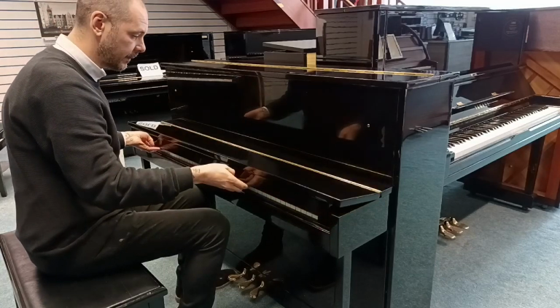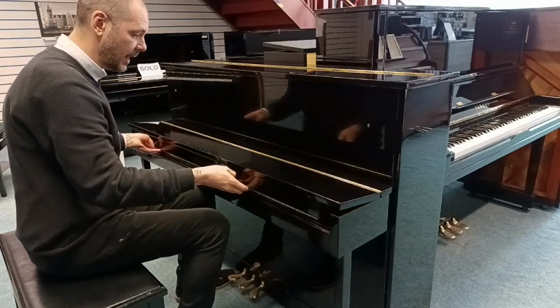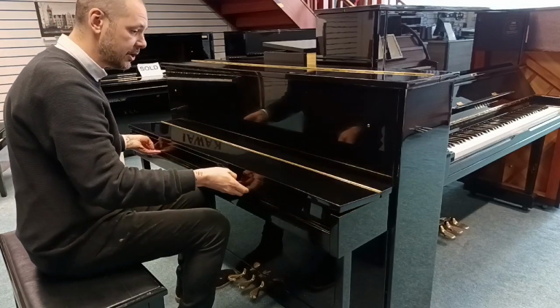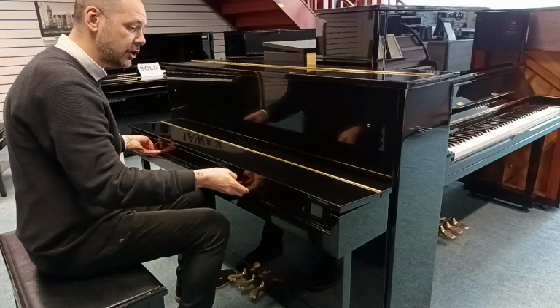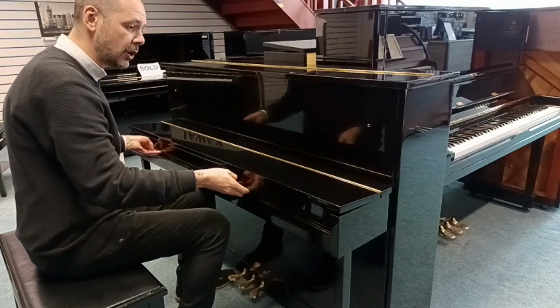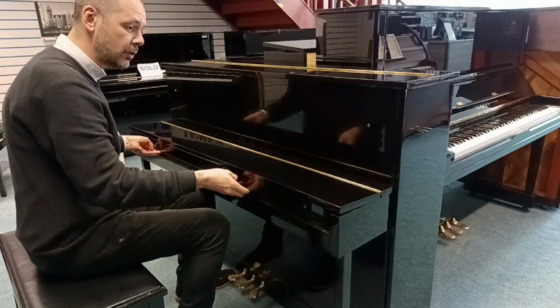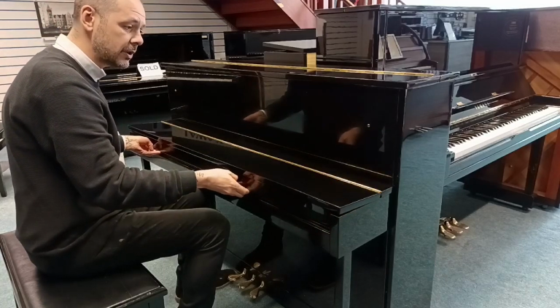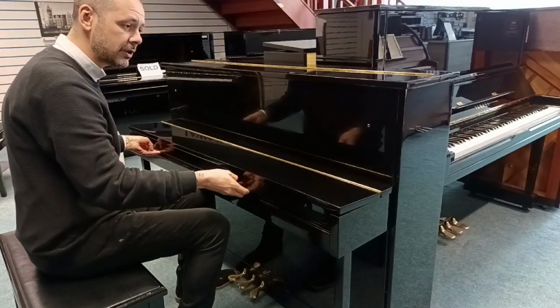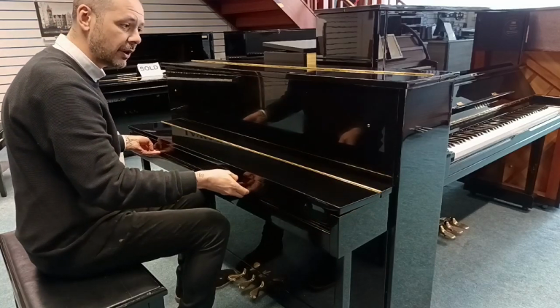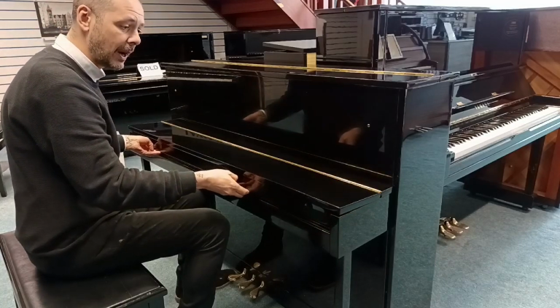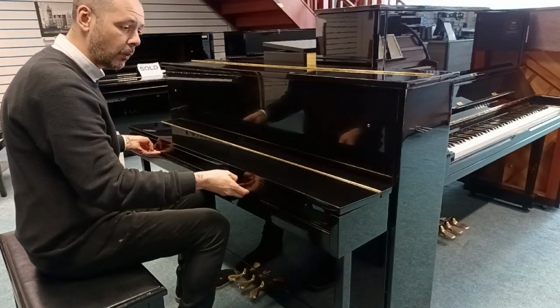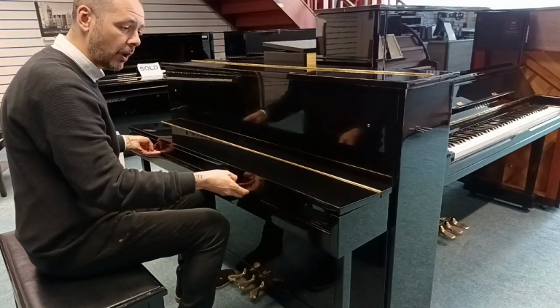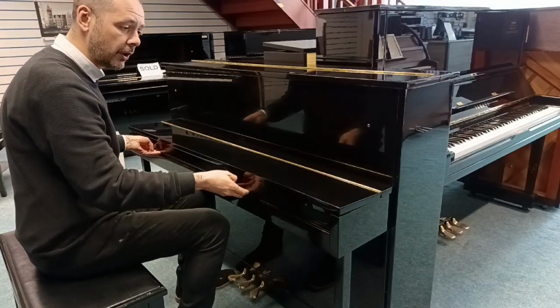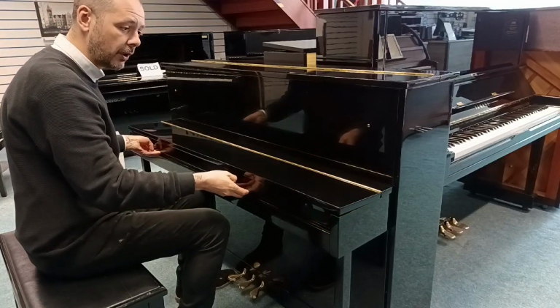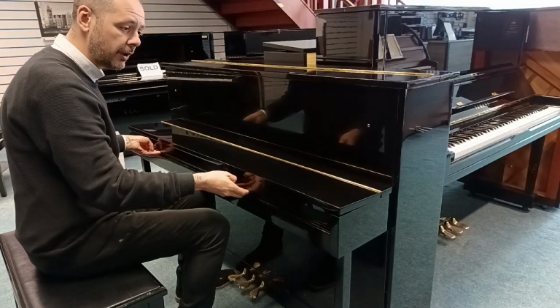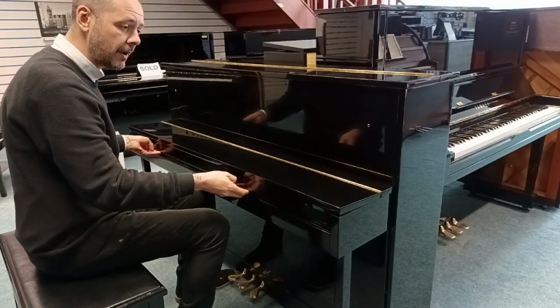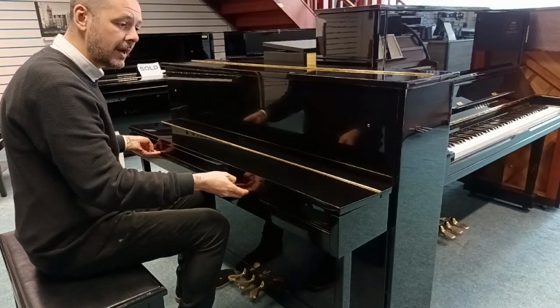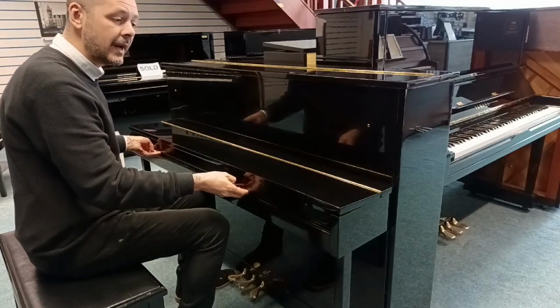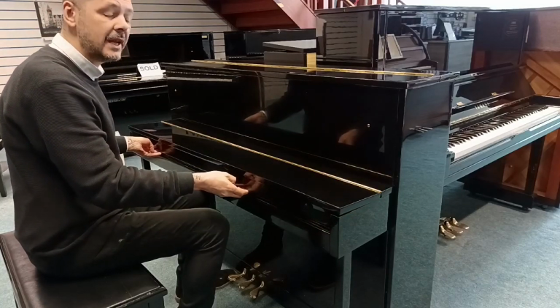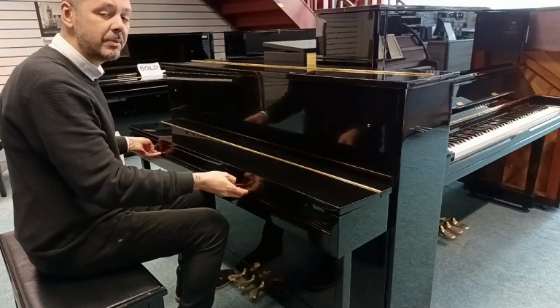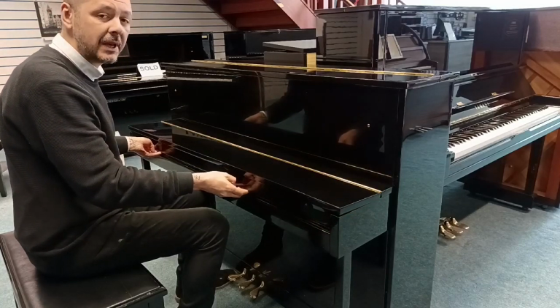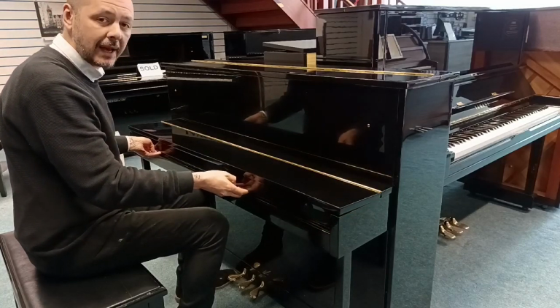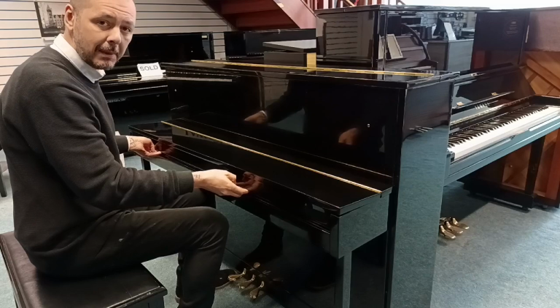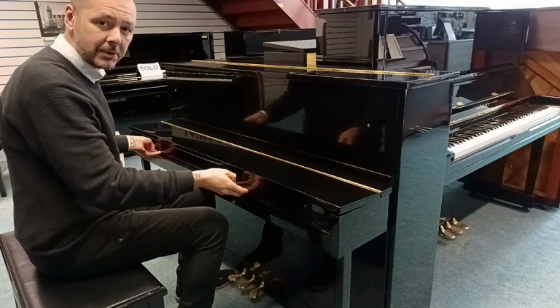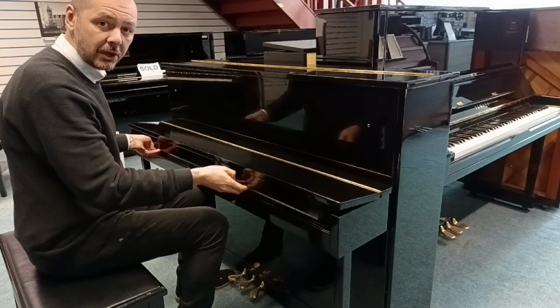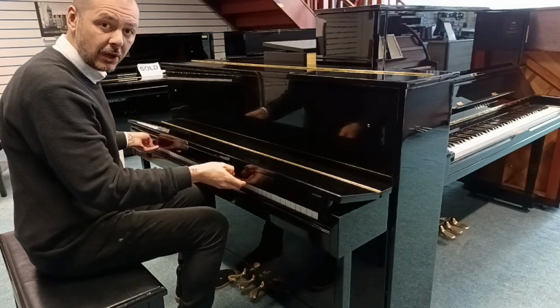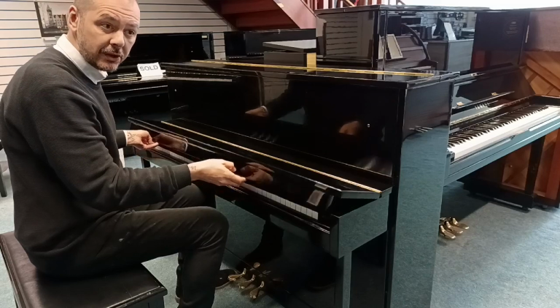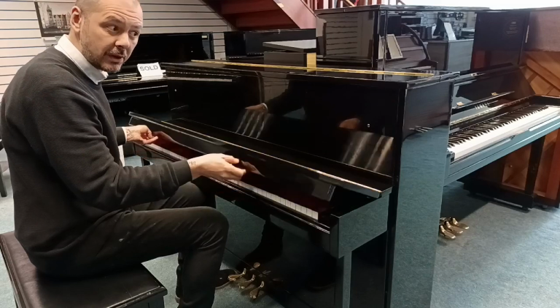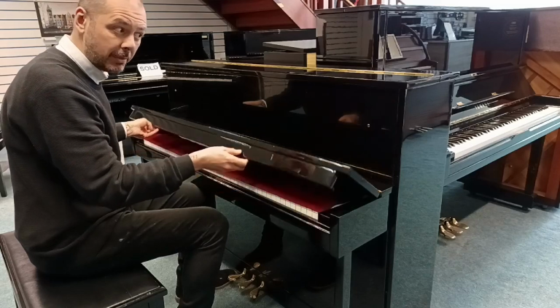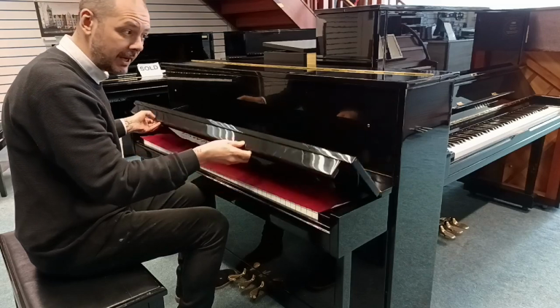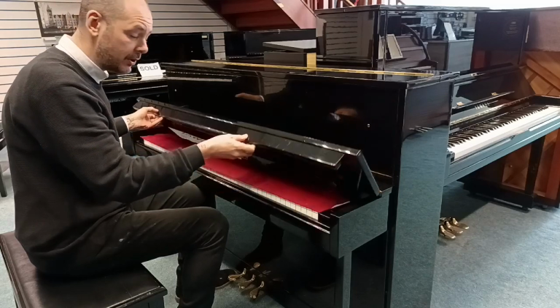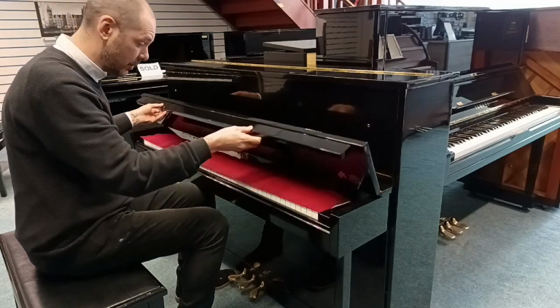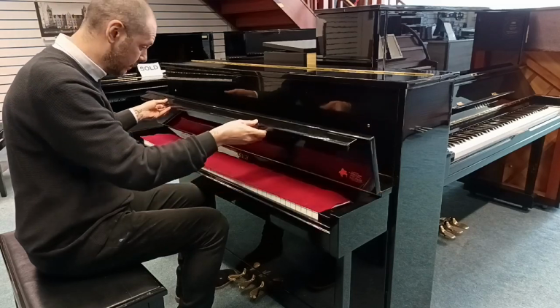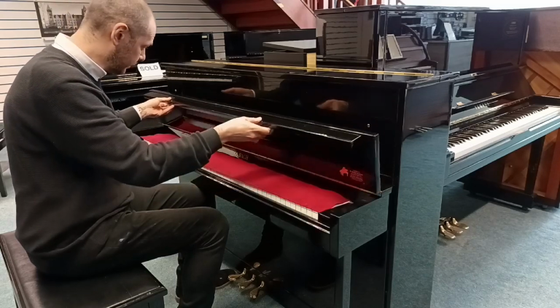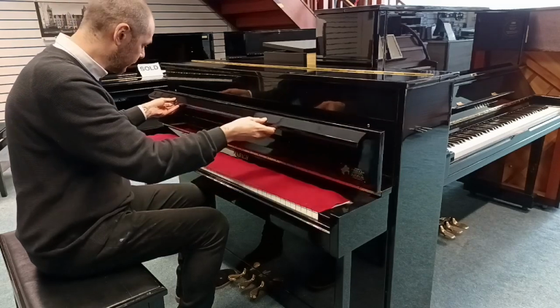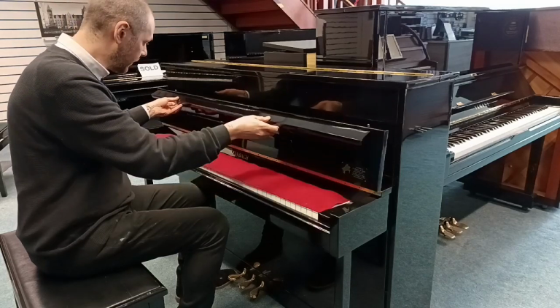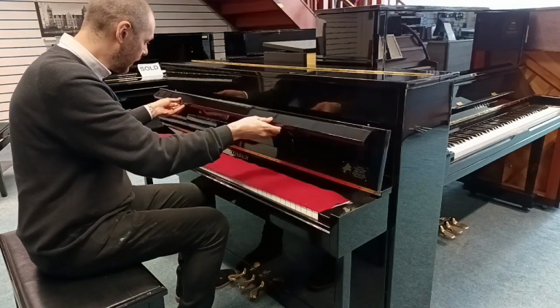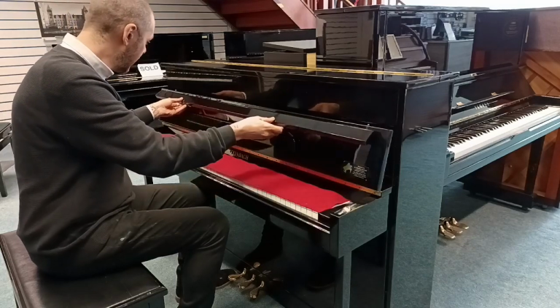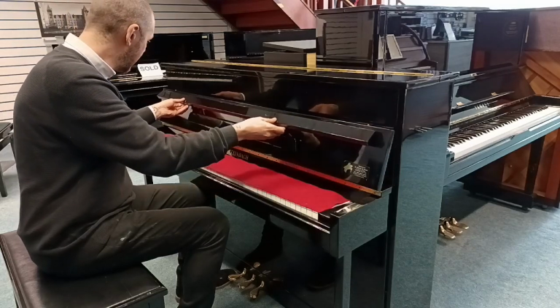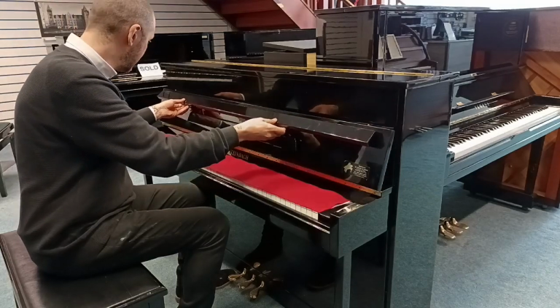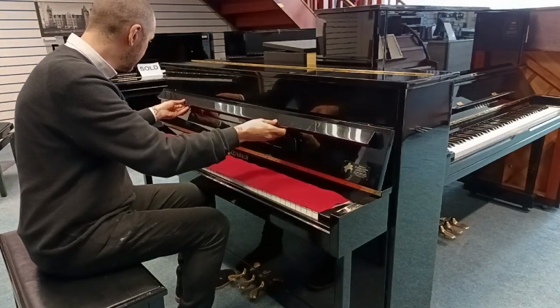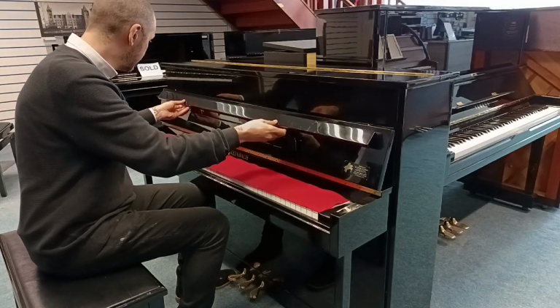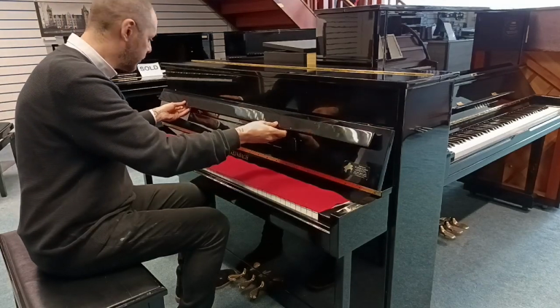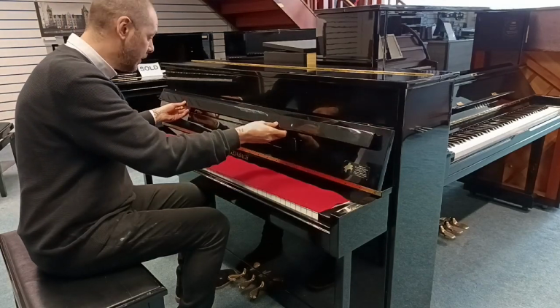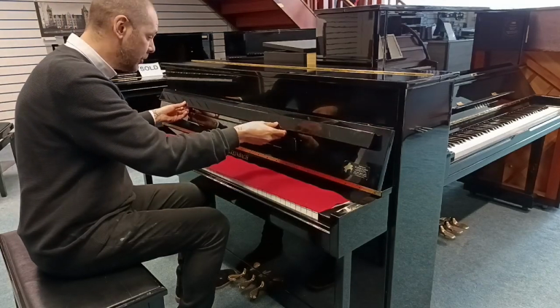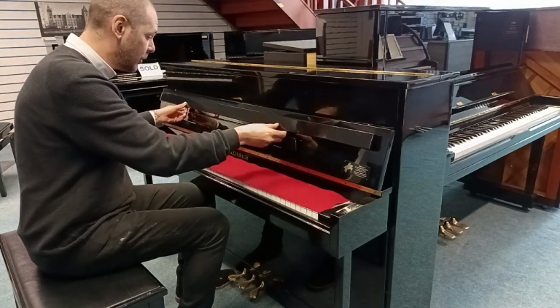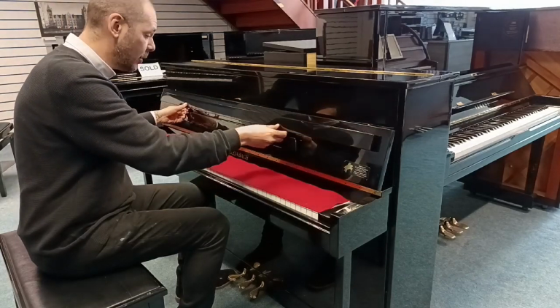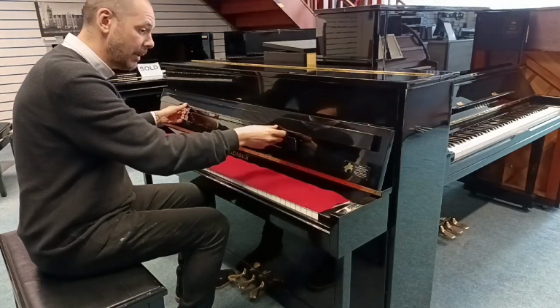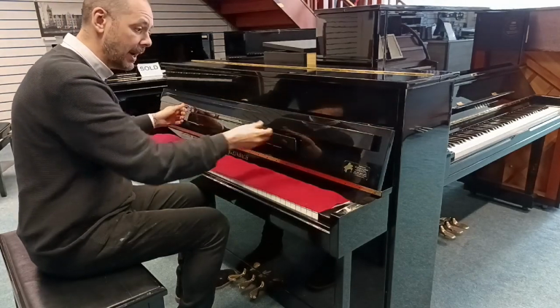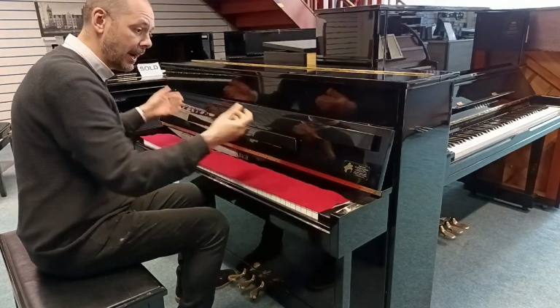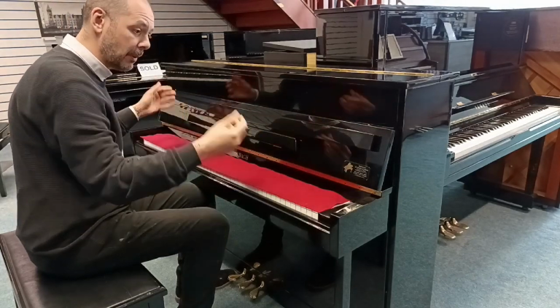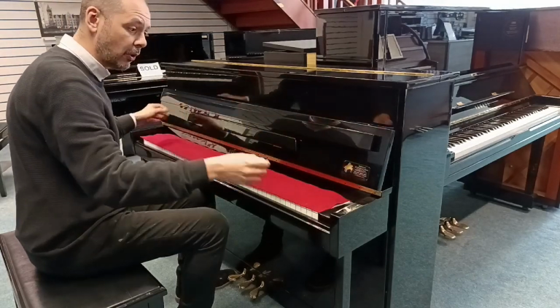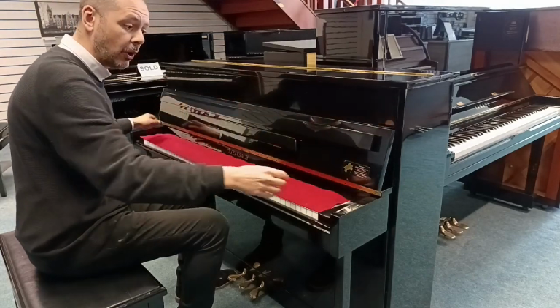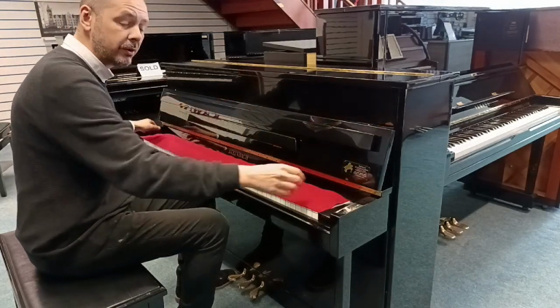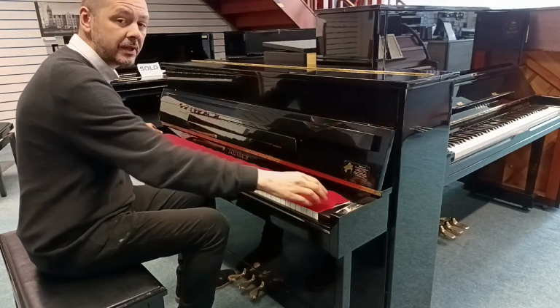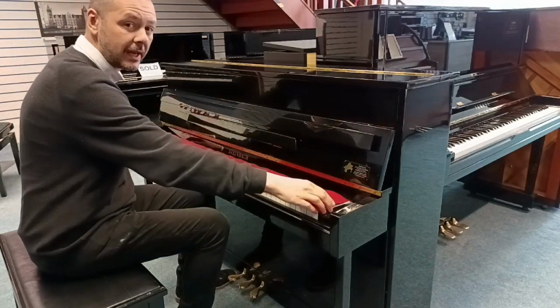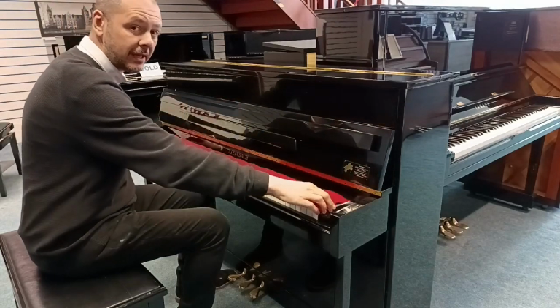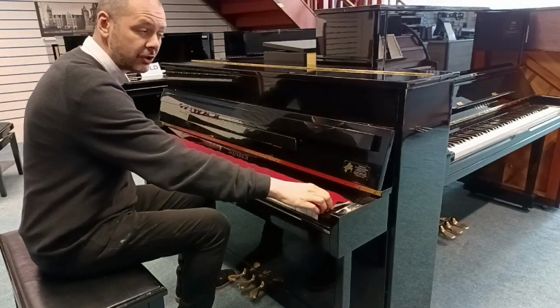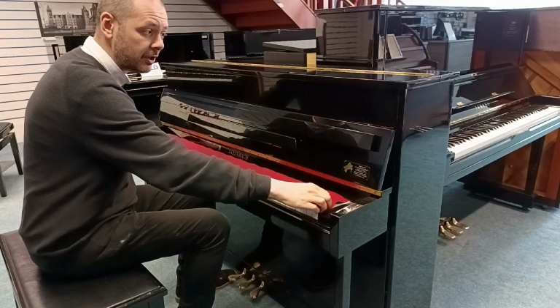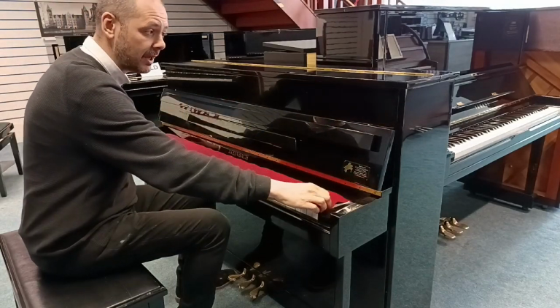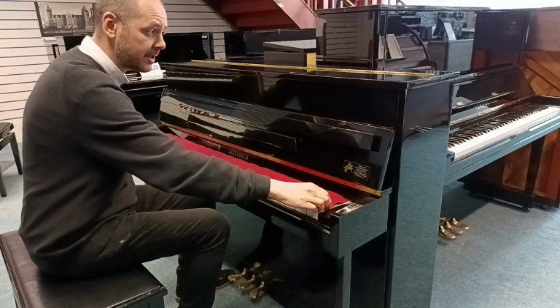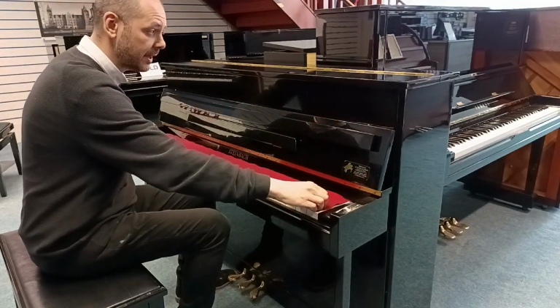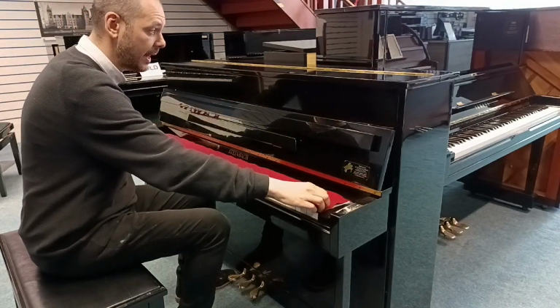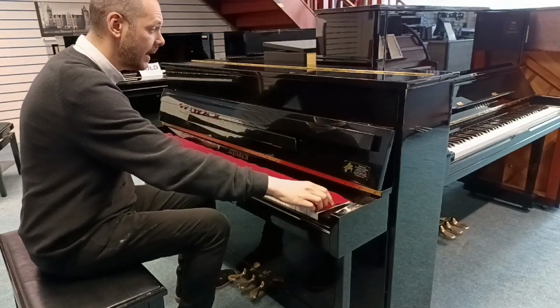It's used, it's only had one owner. It's been kept at concert pitch, and it's just been tuned by our technician yesterday.